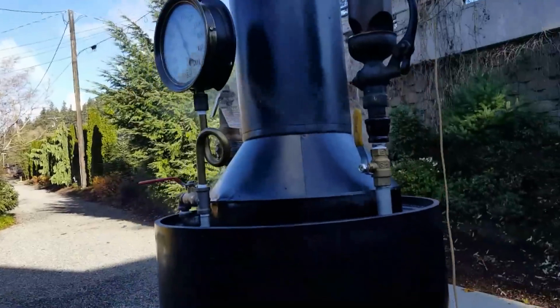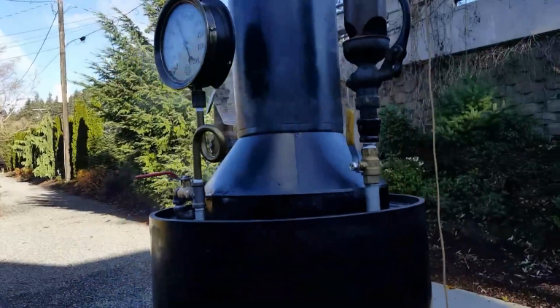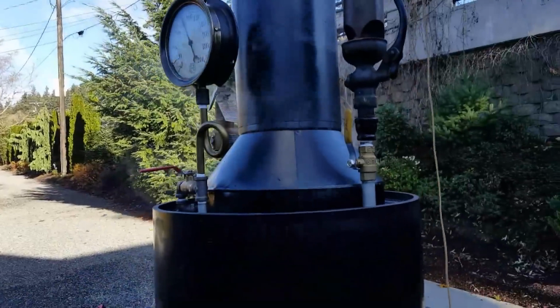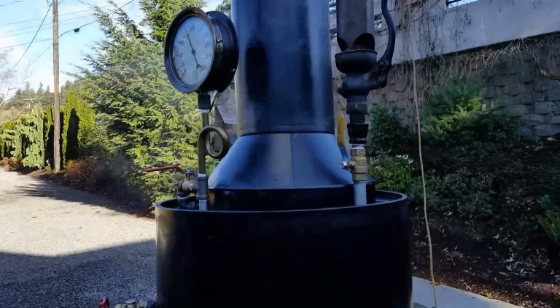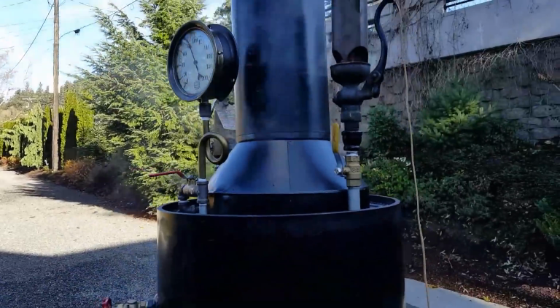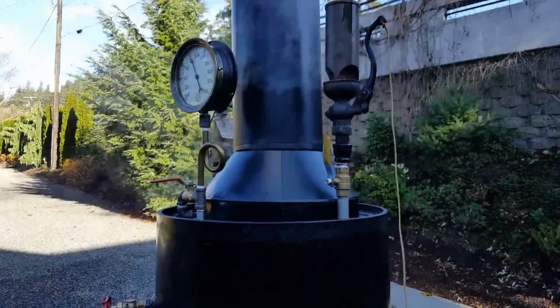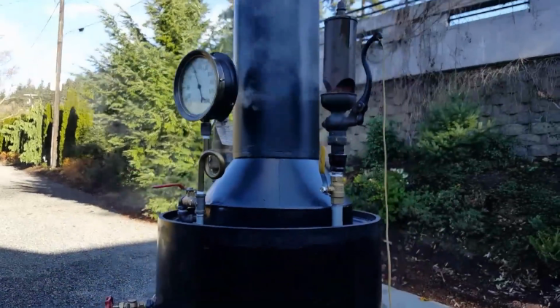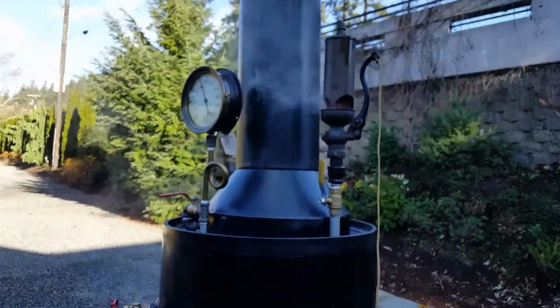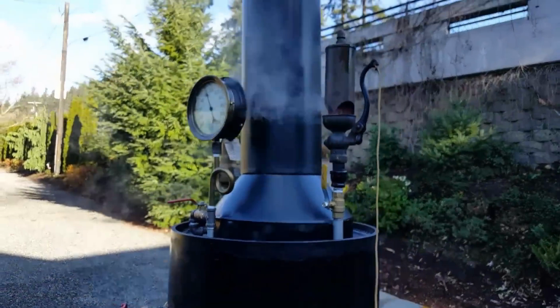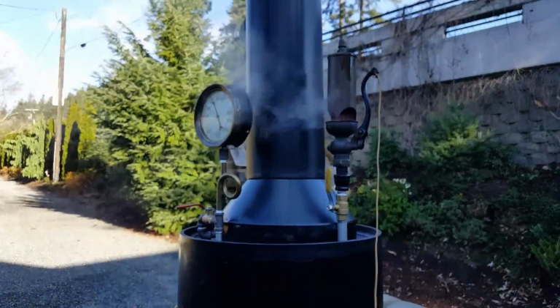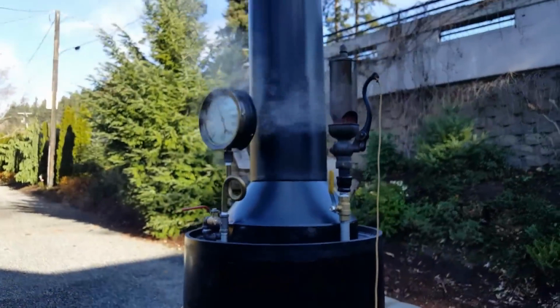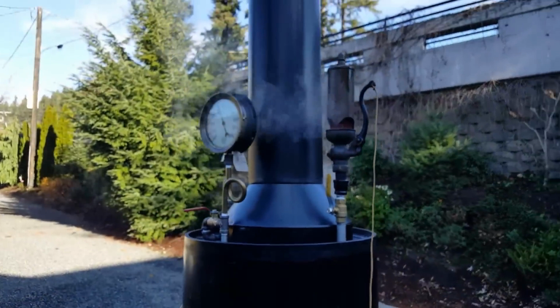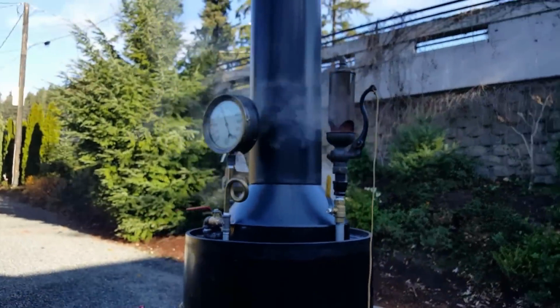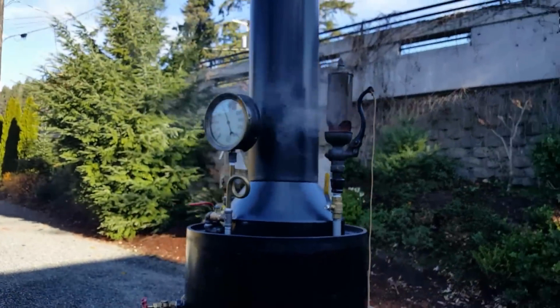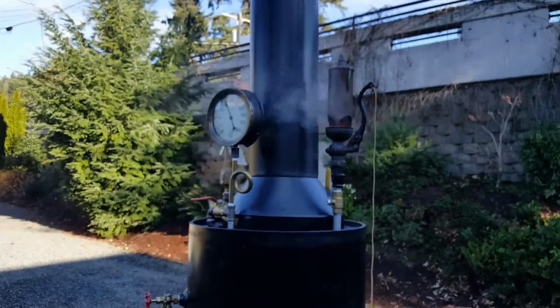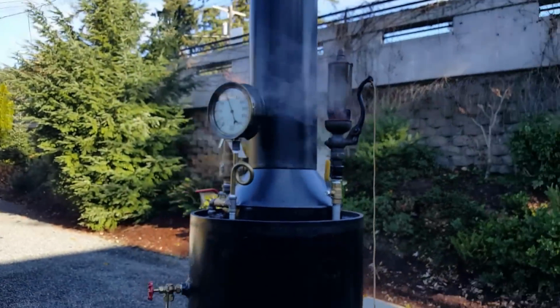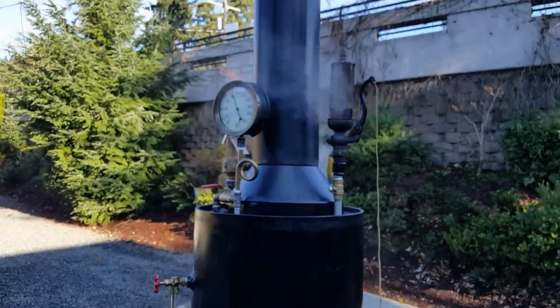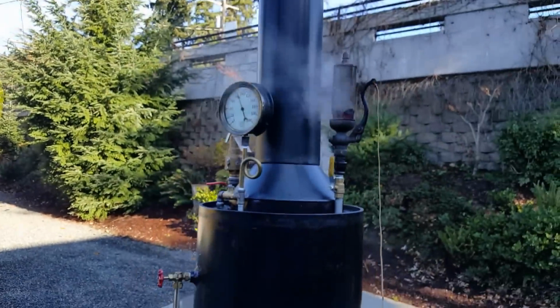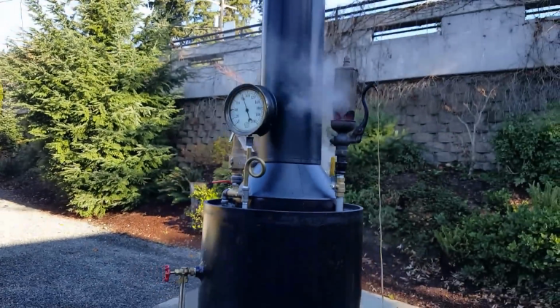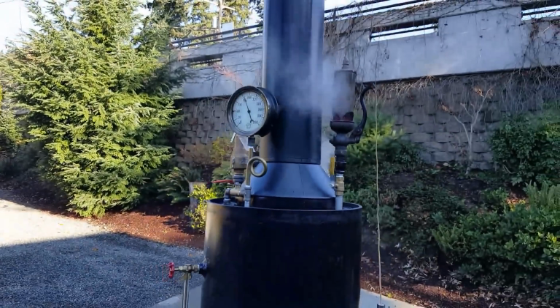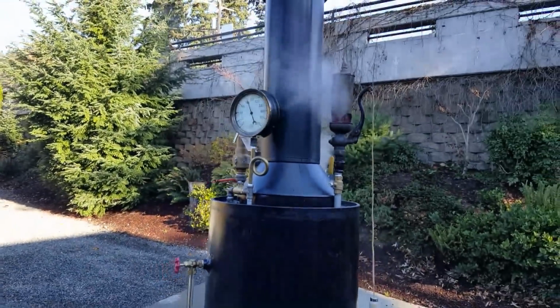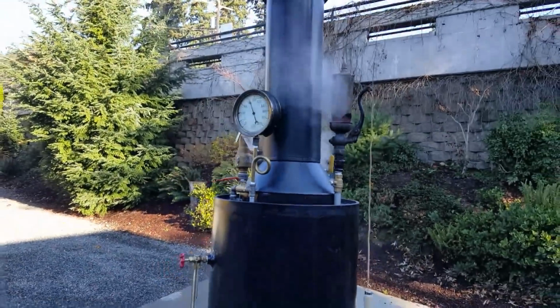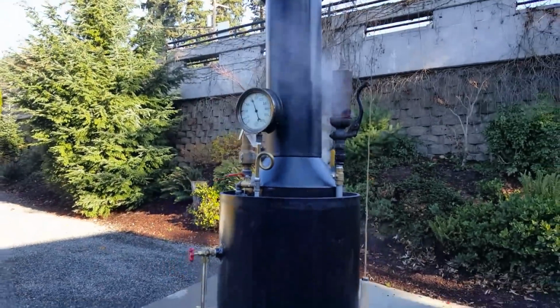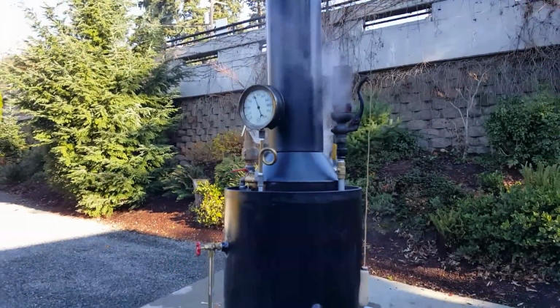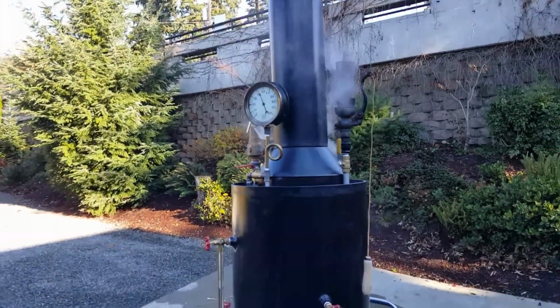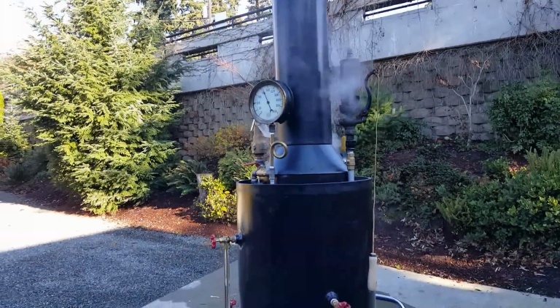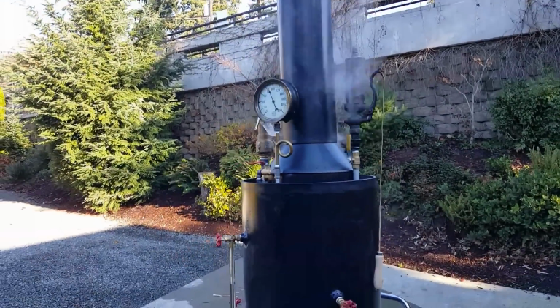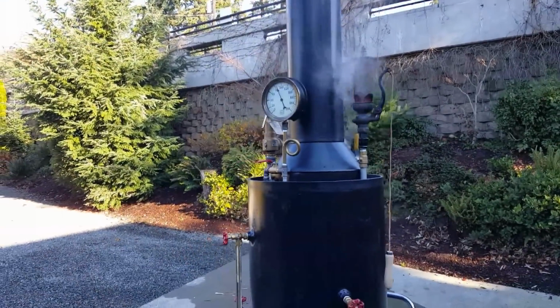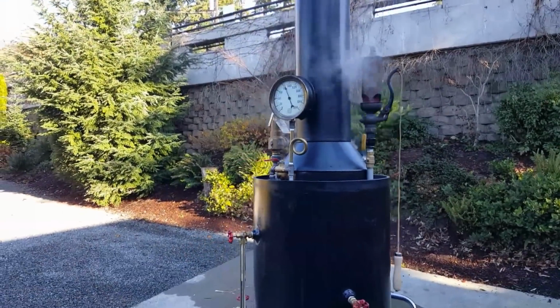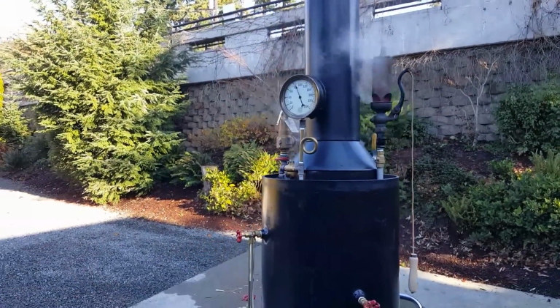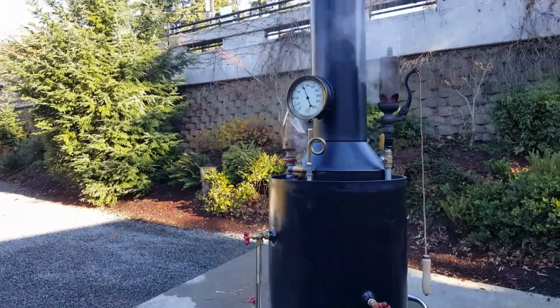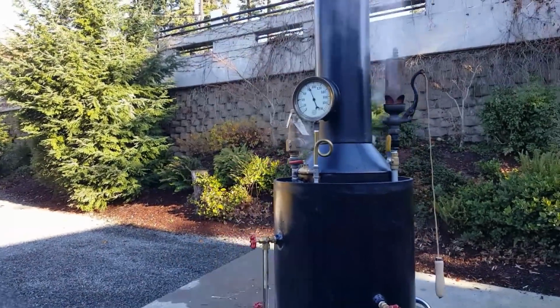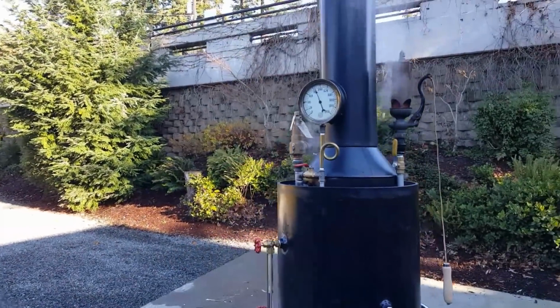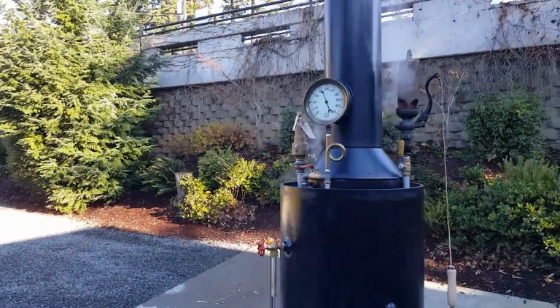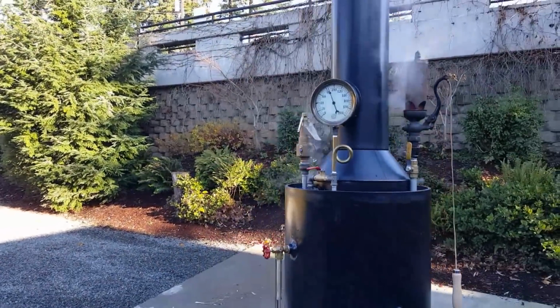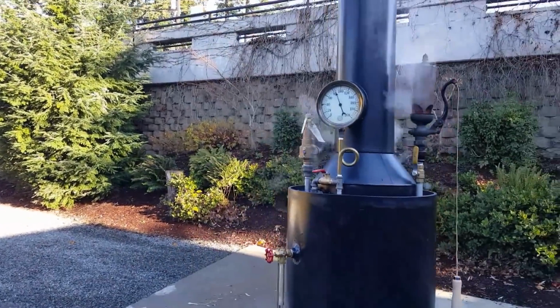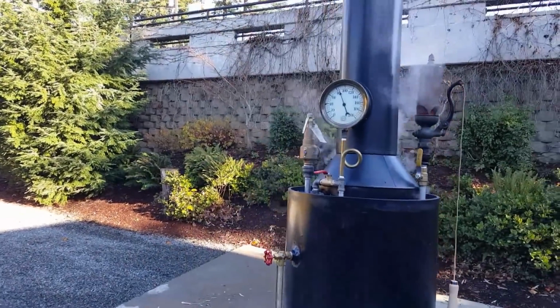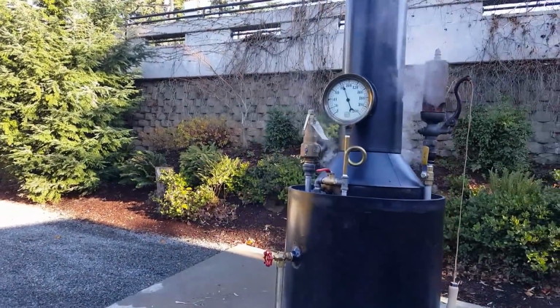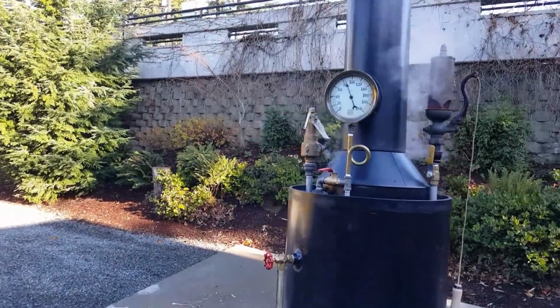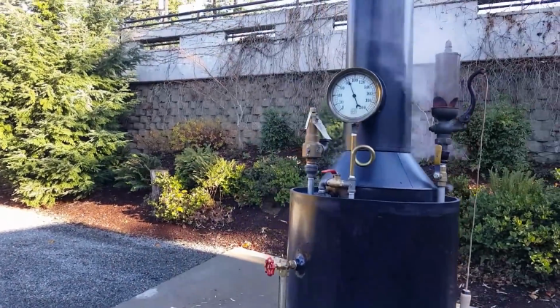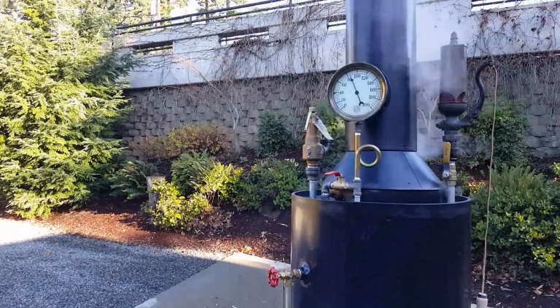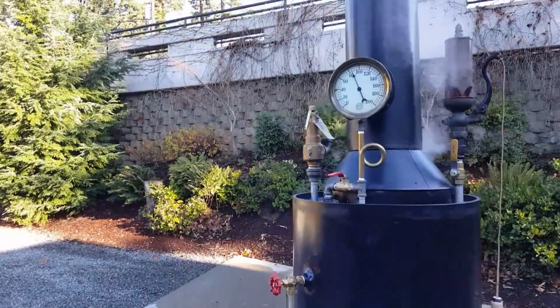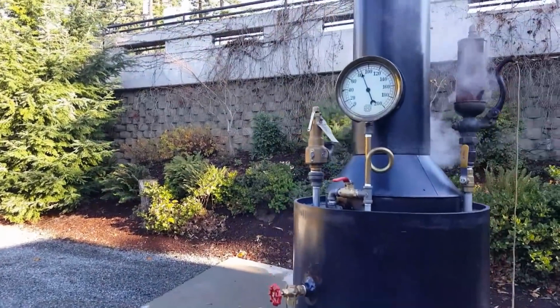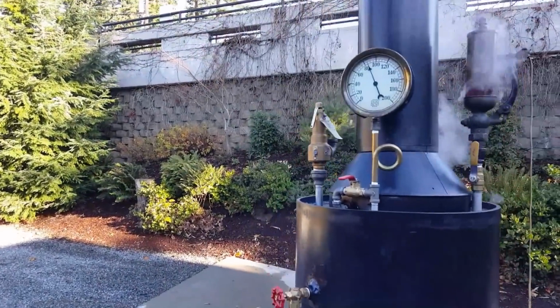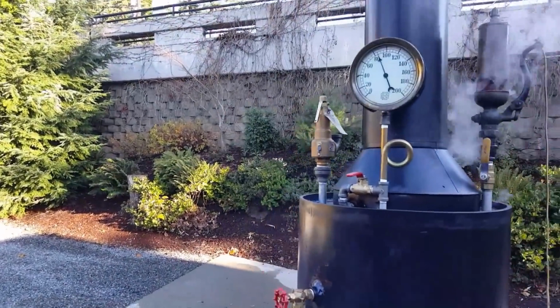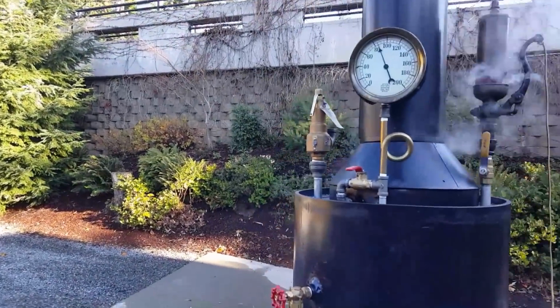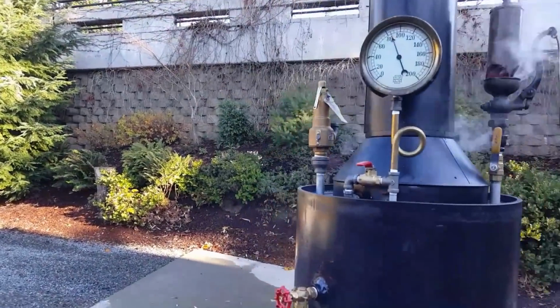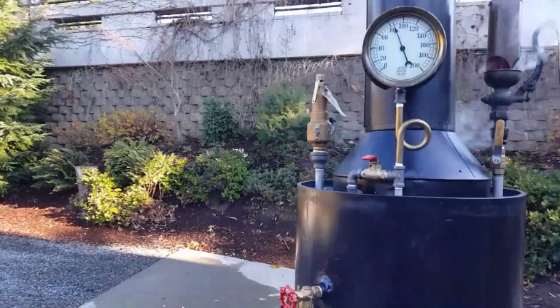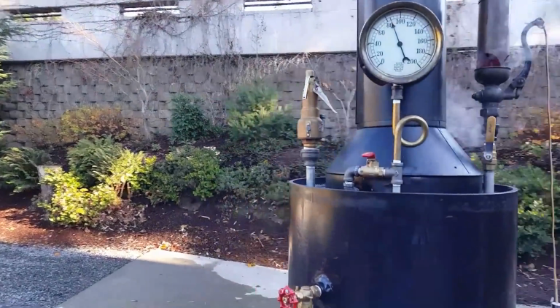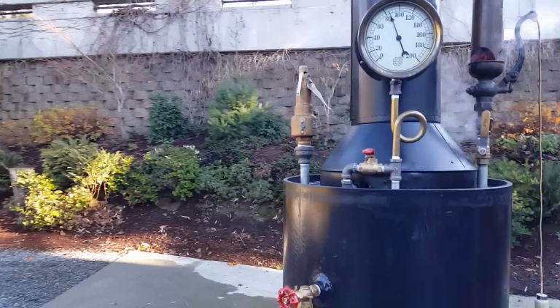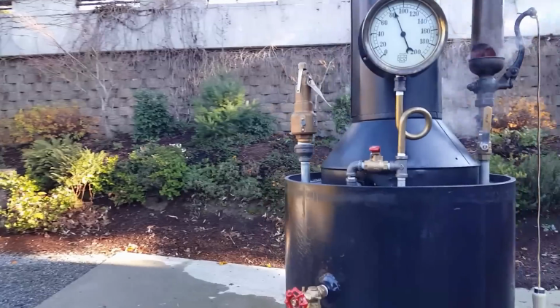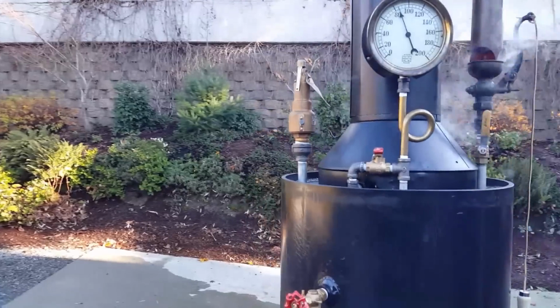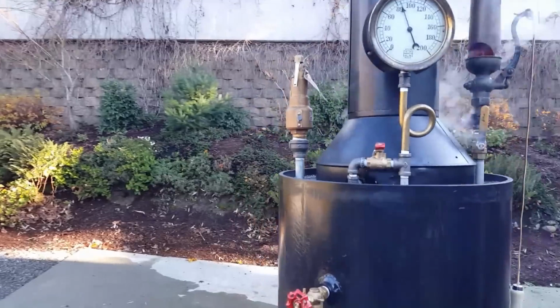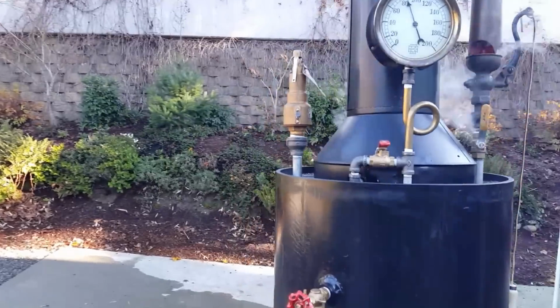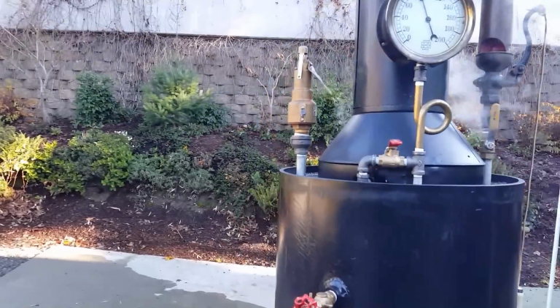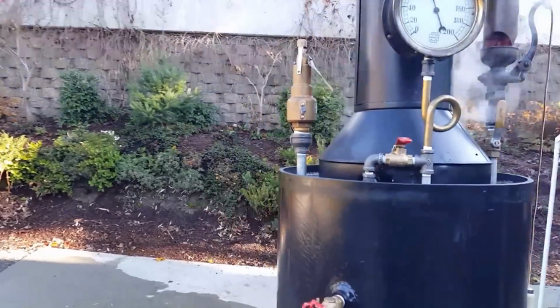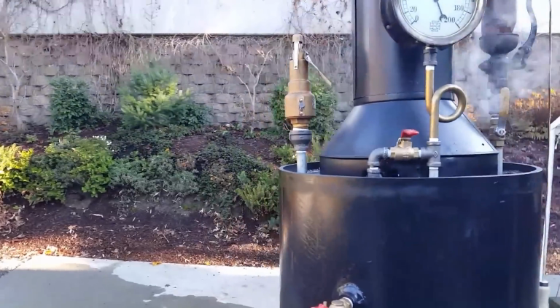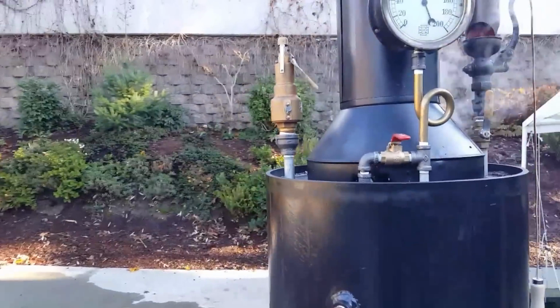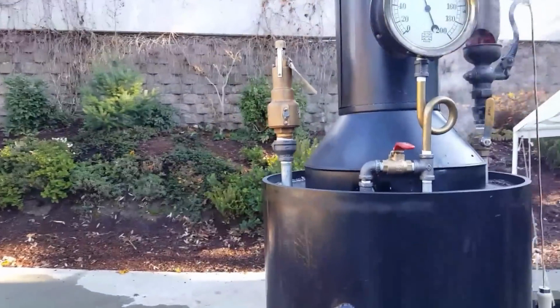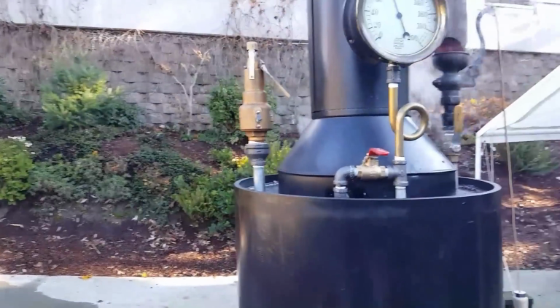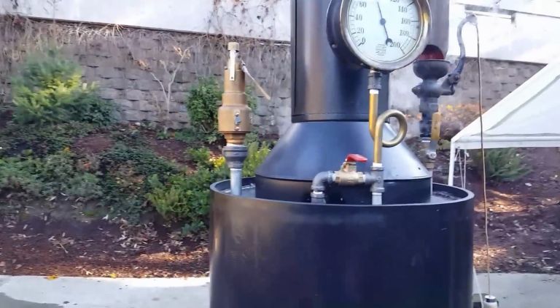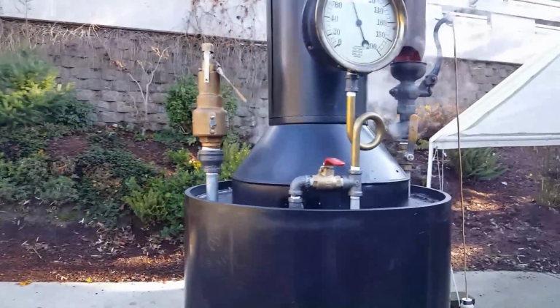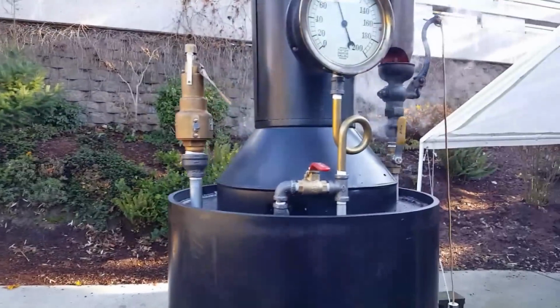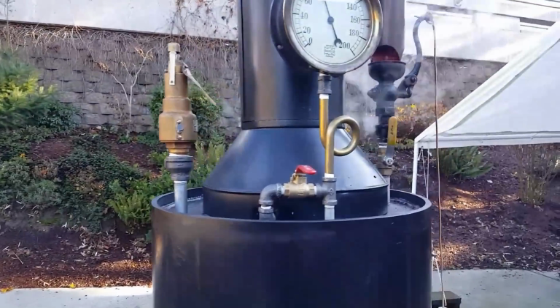Two and a half inch, nice gauge. Here's the blower.